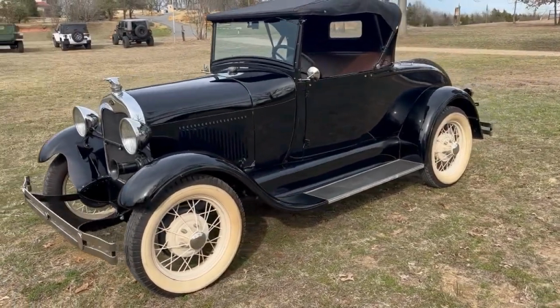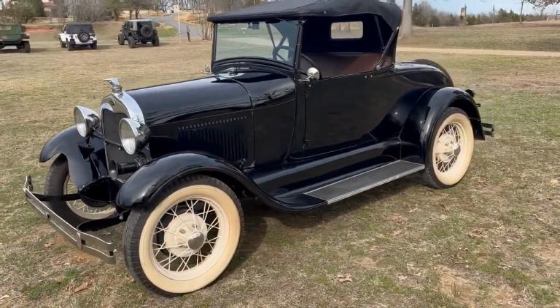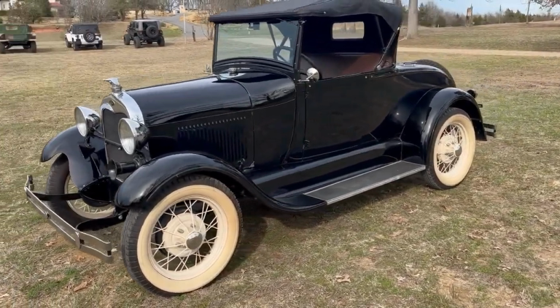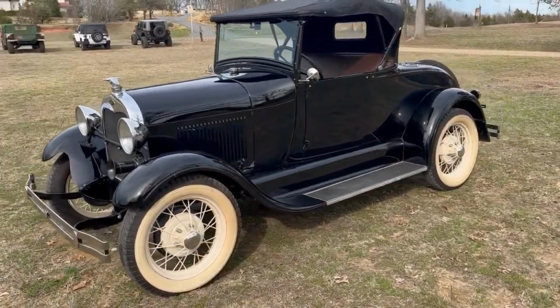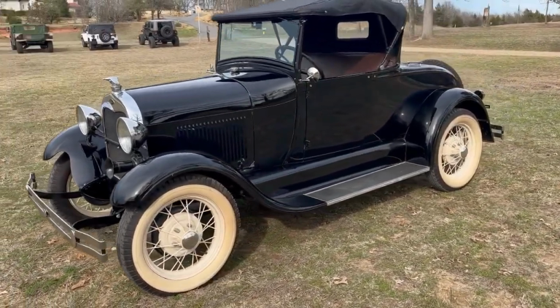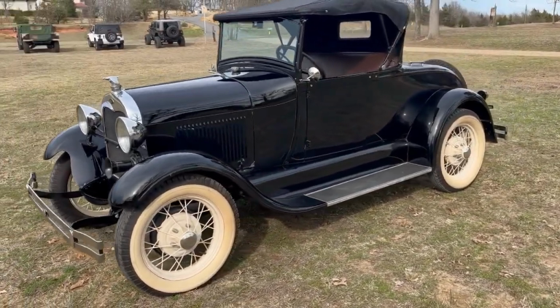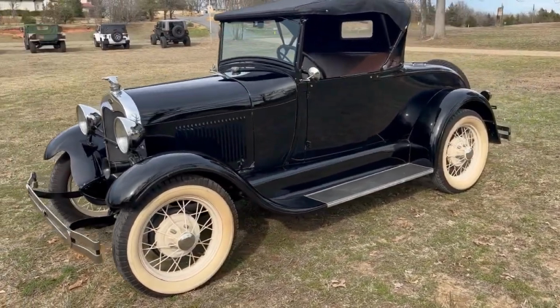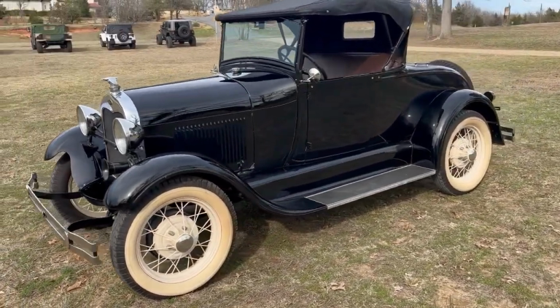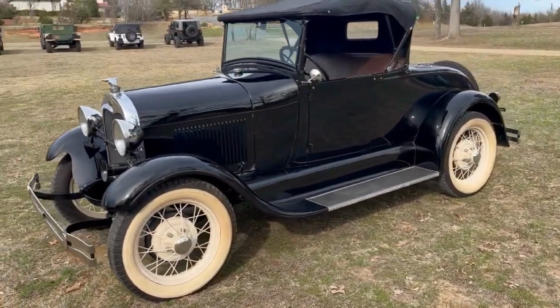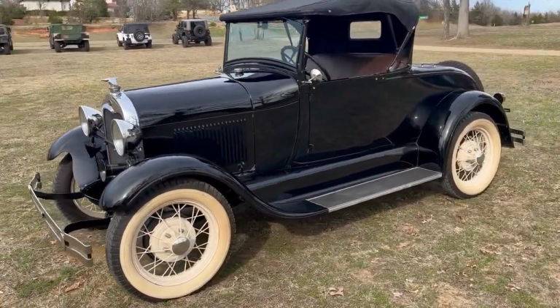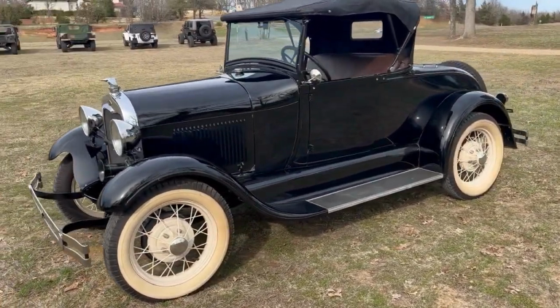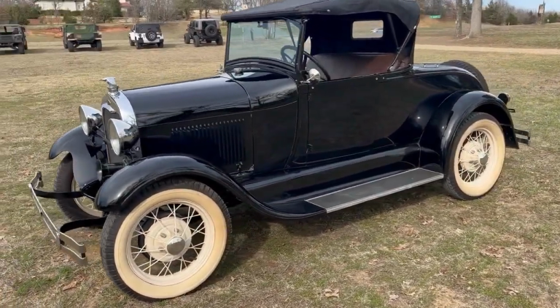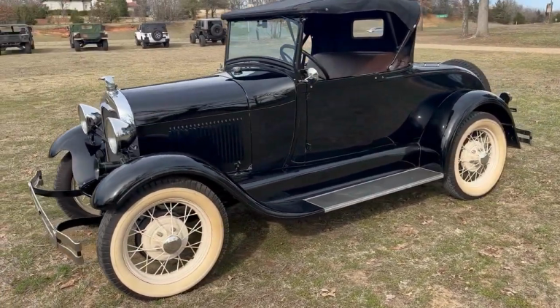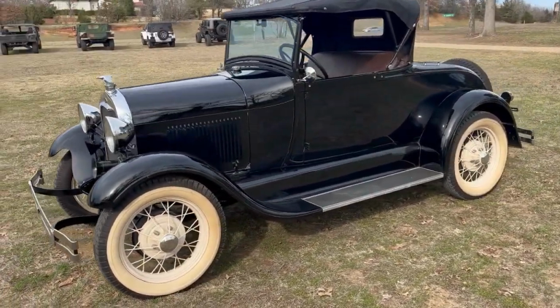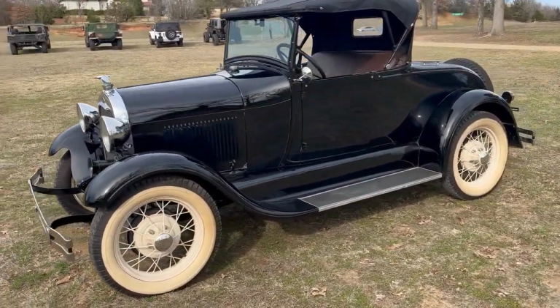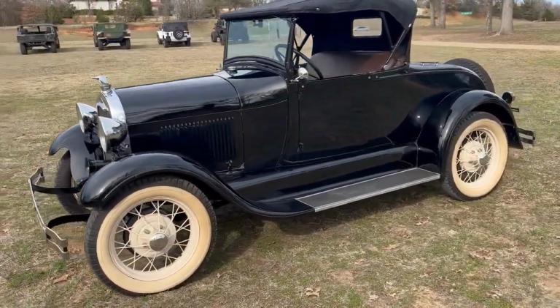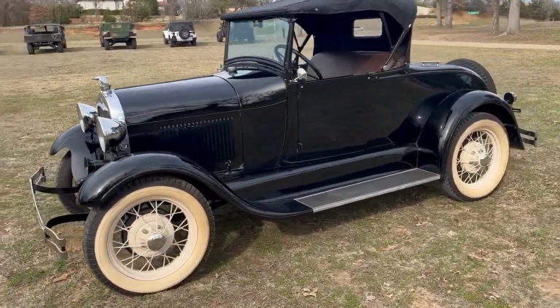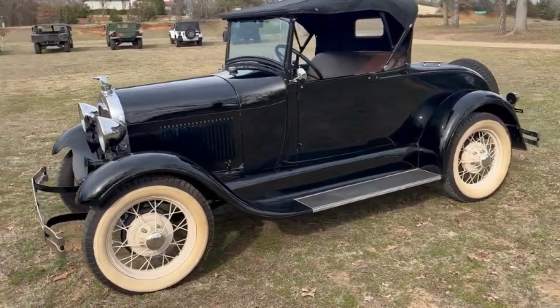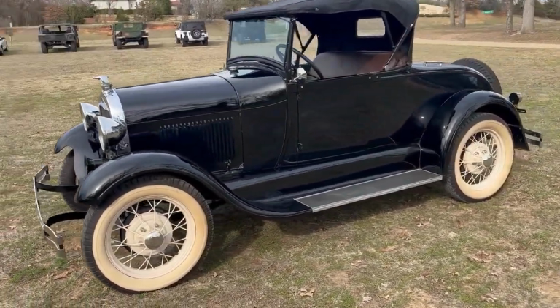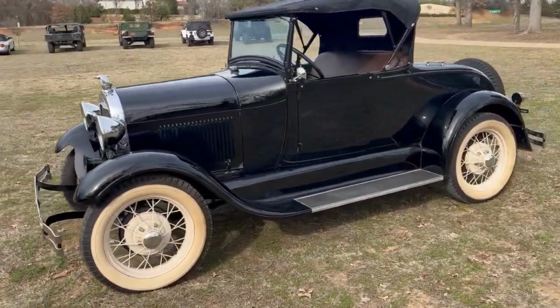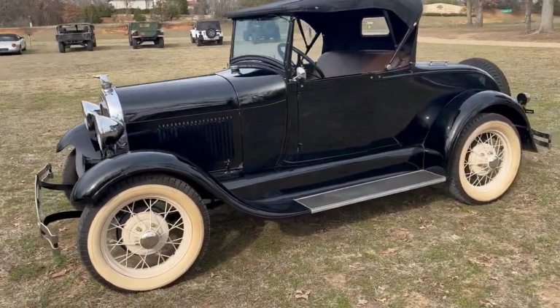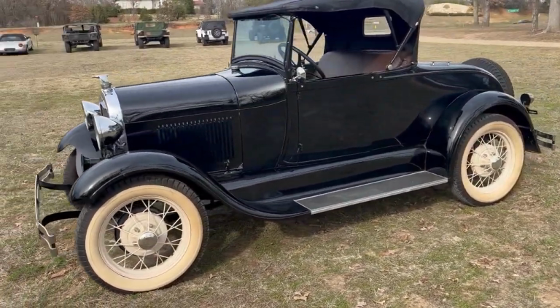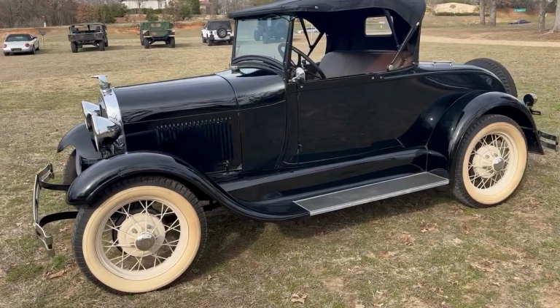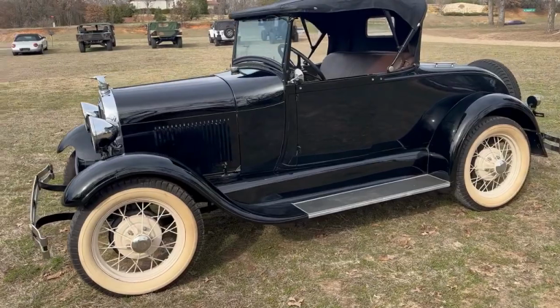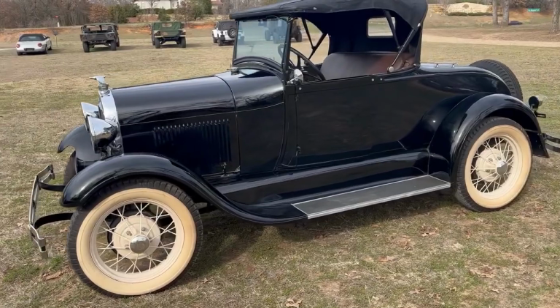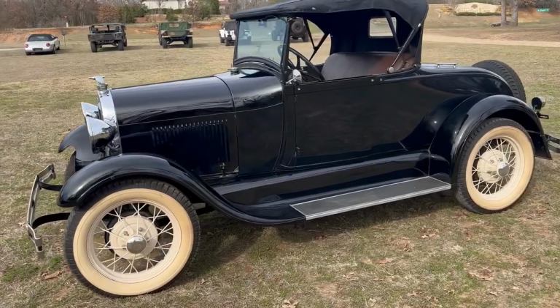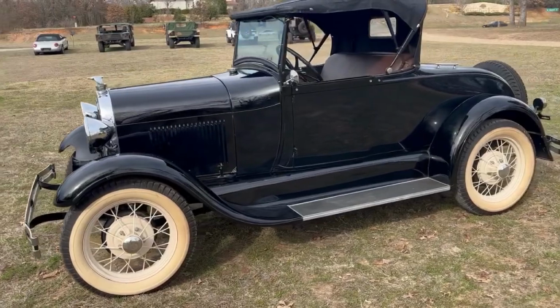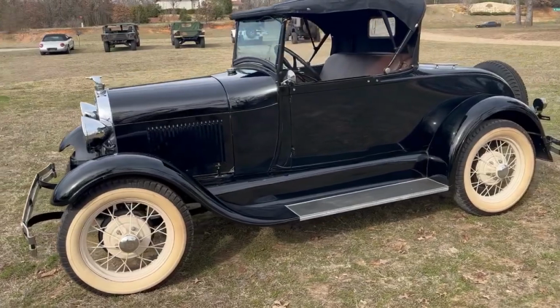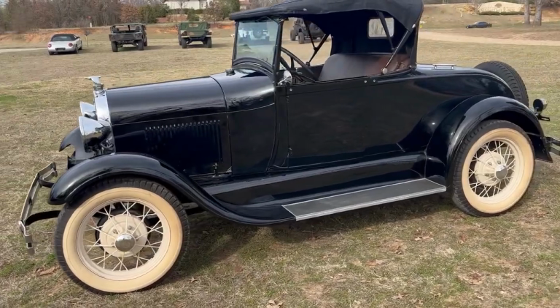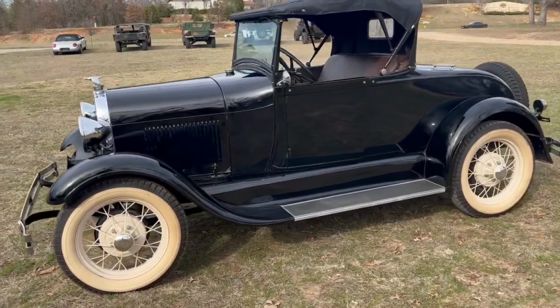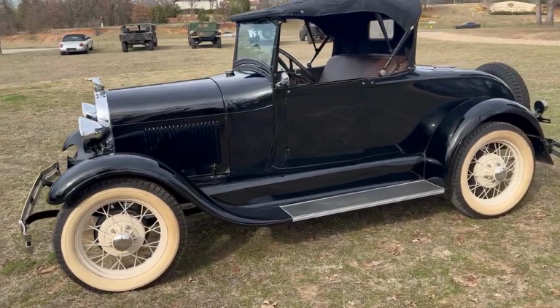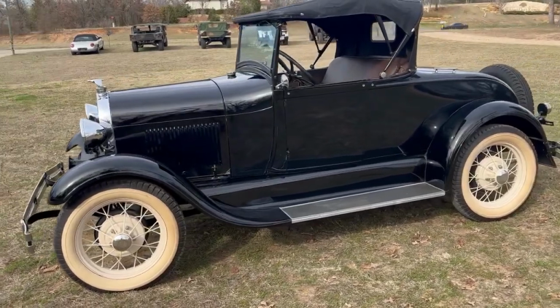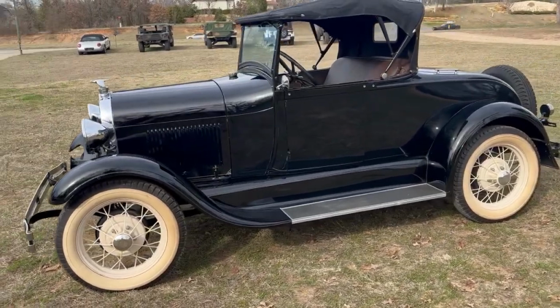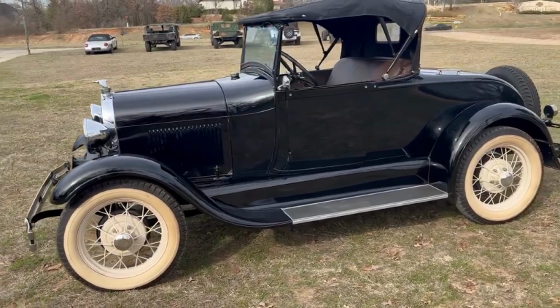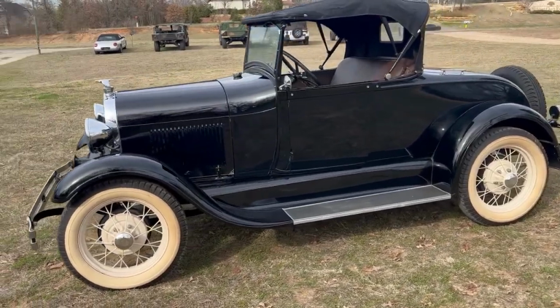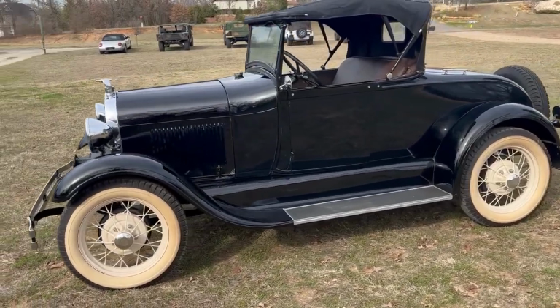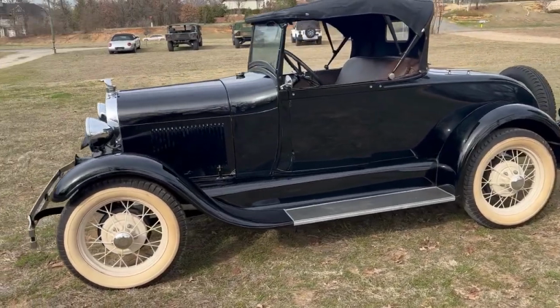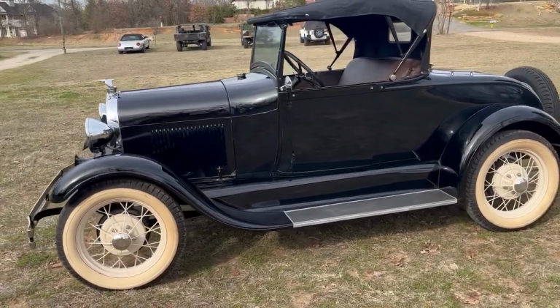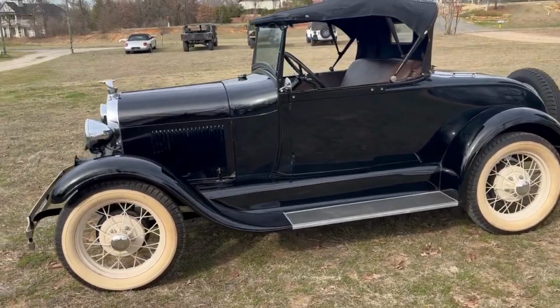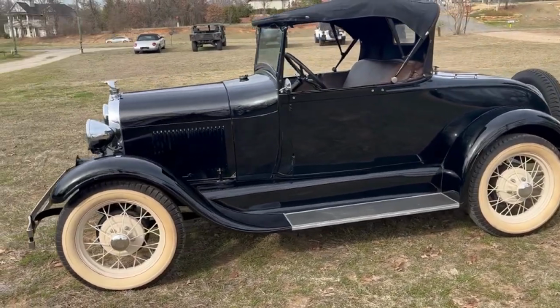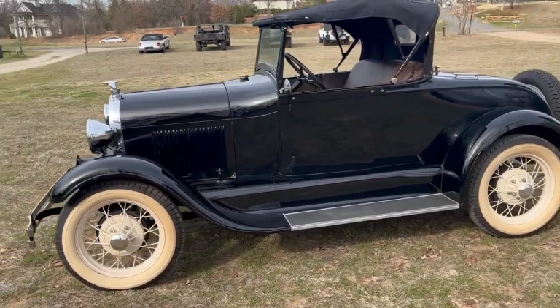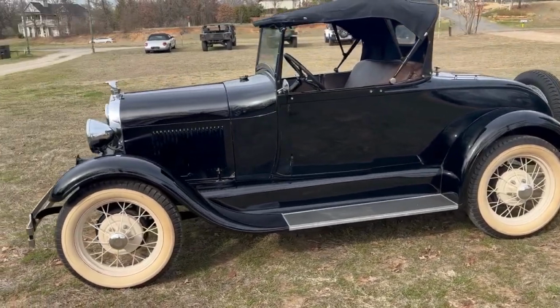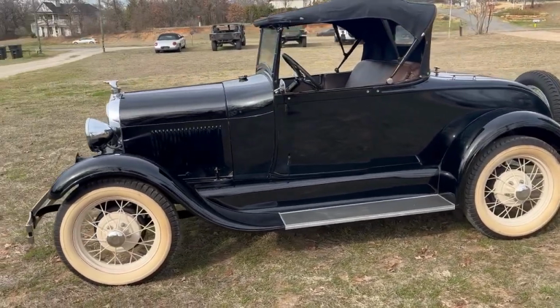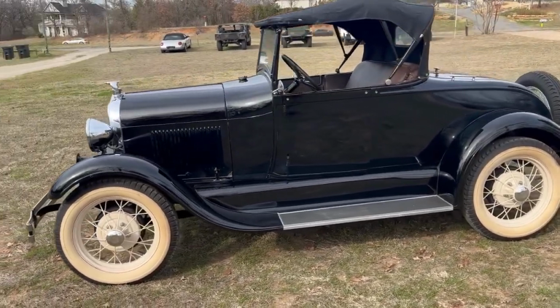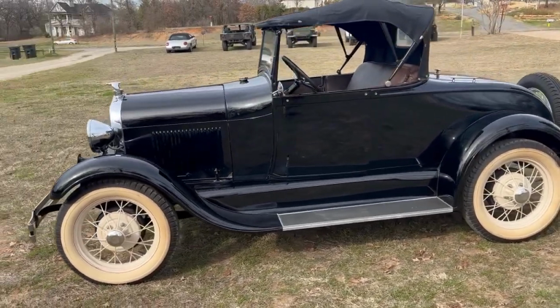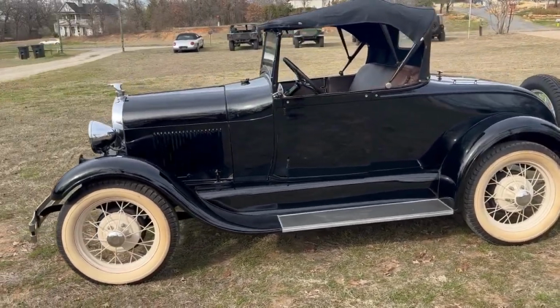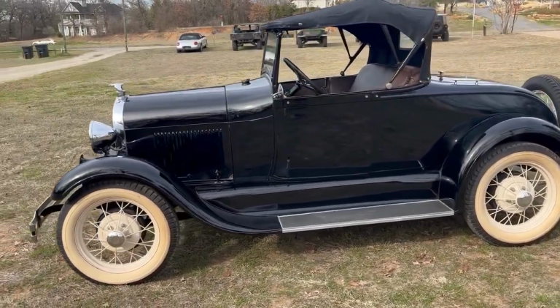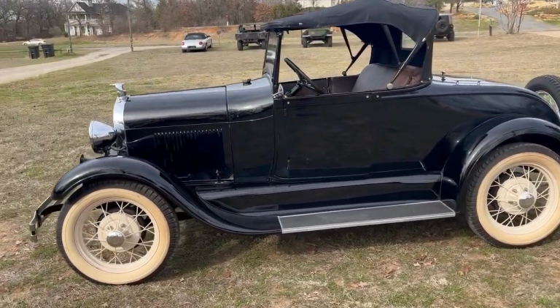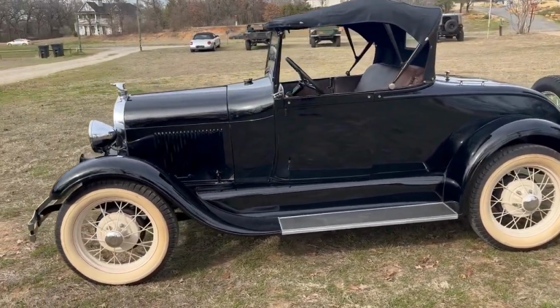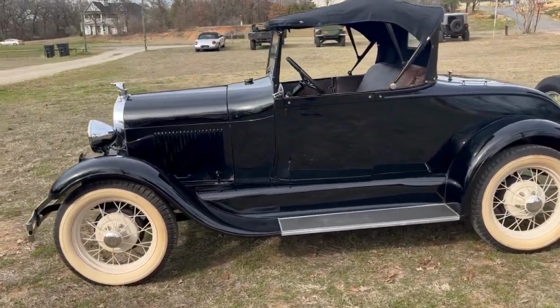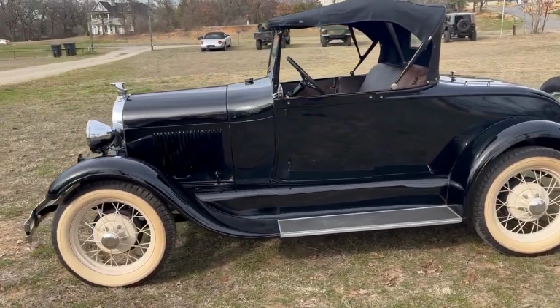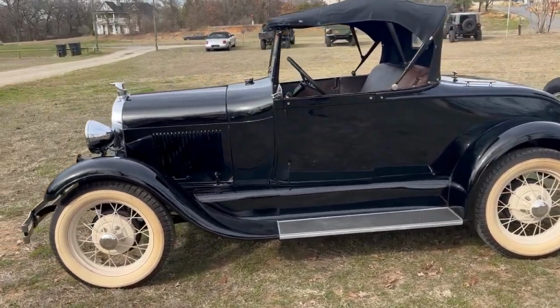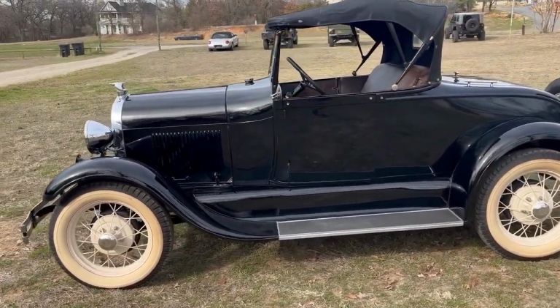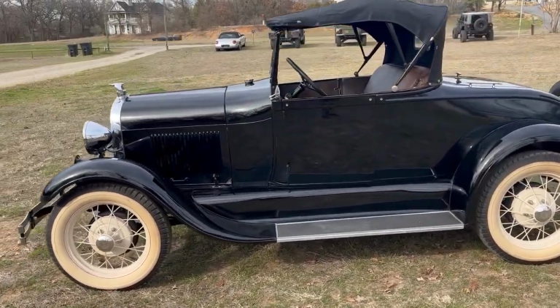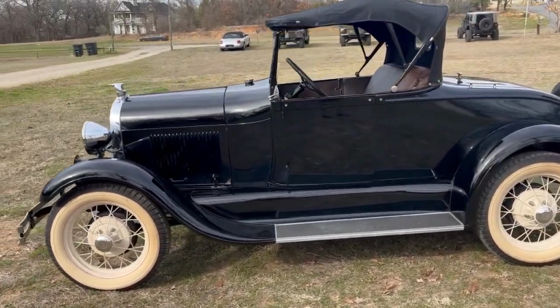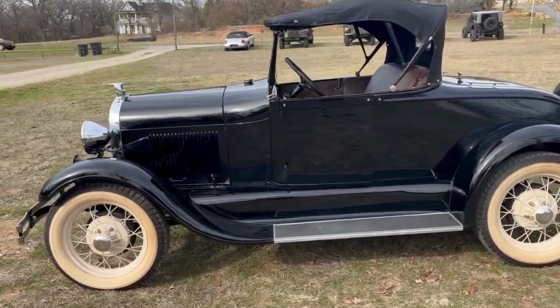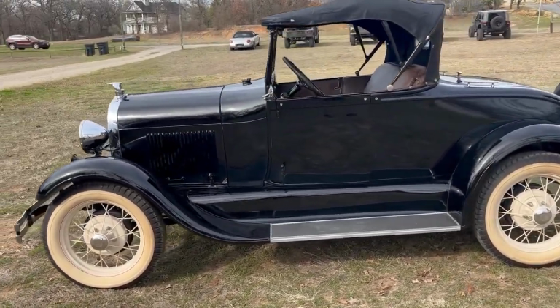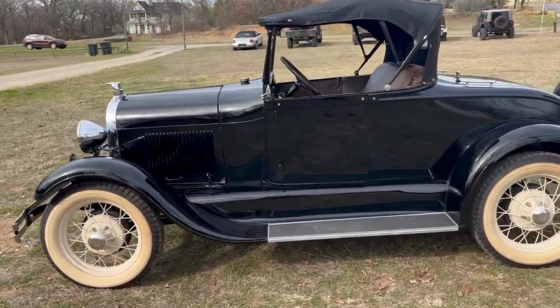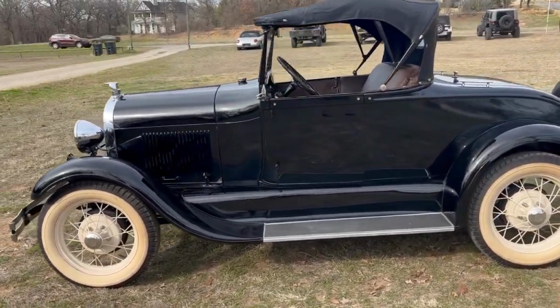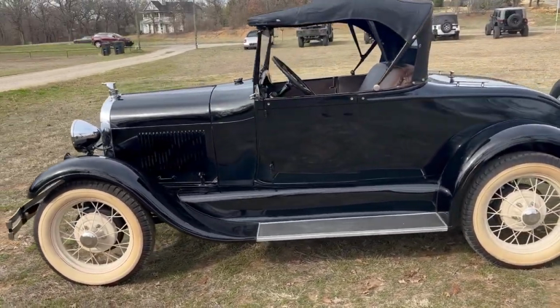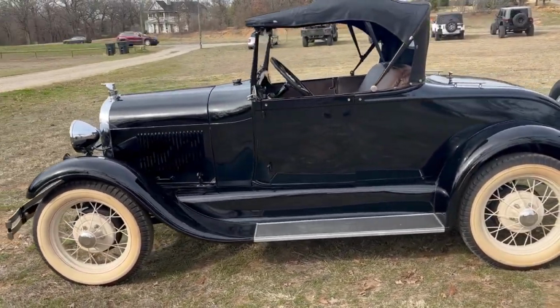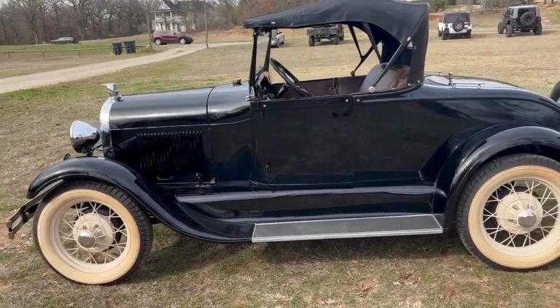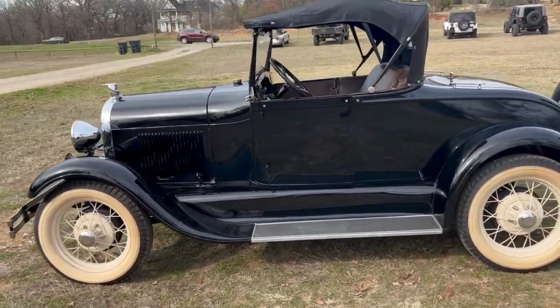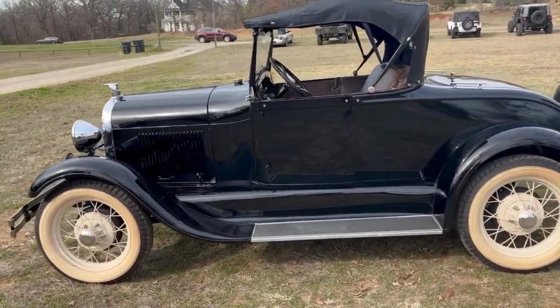It's all-original — four-cylinder, manual transmission — all the normal stuff a Model A has.